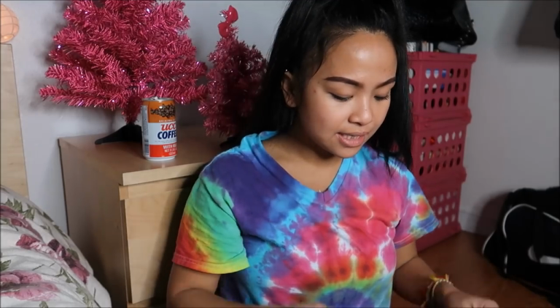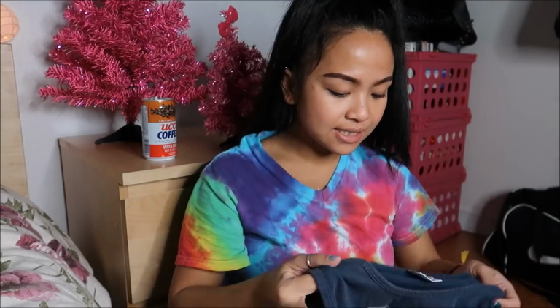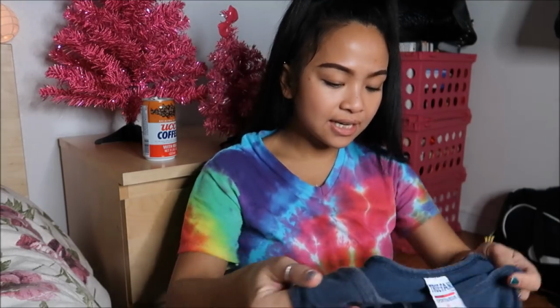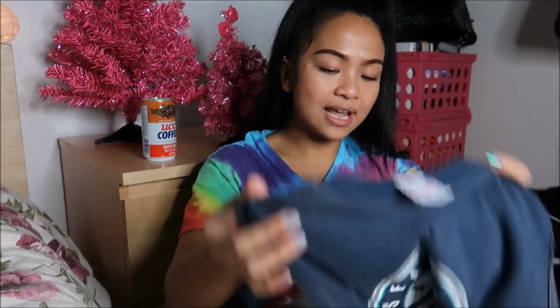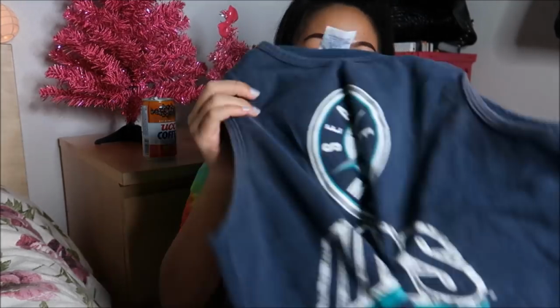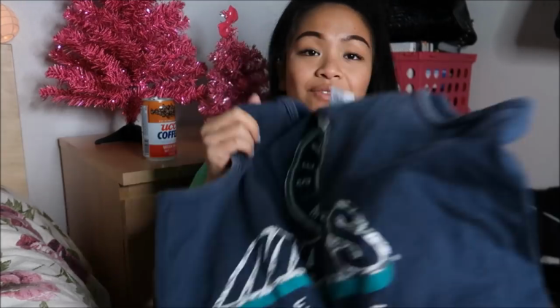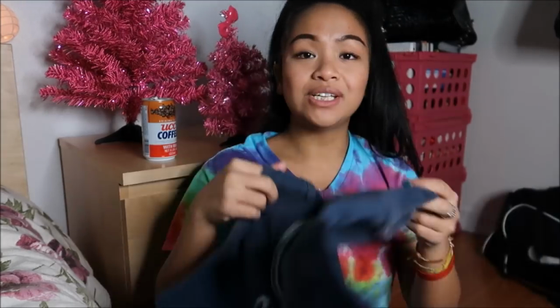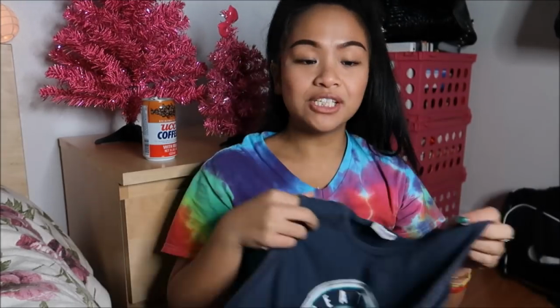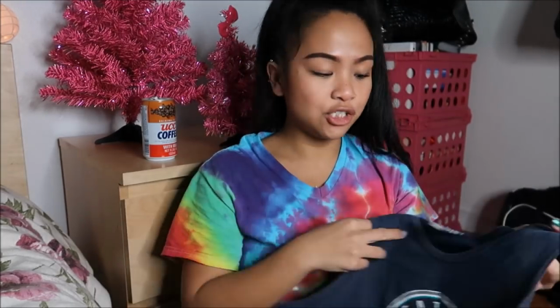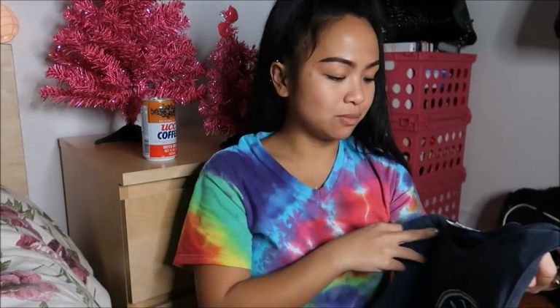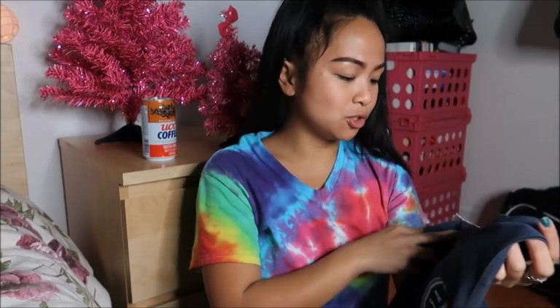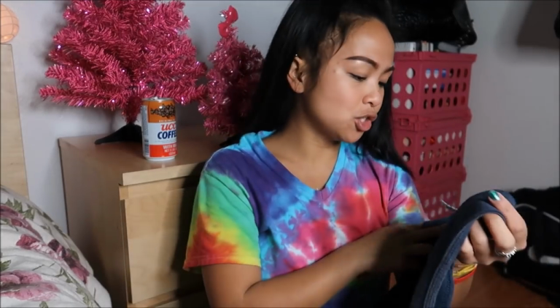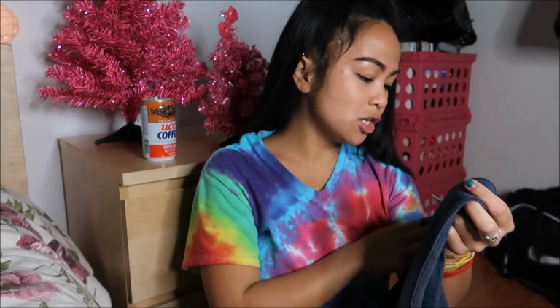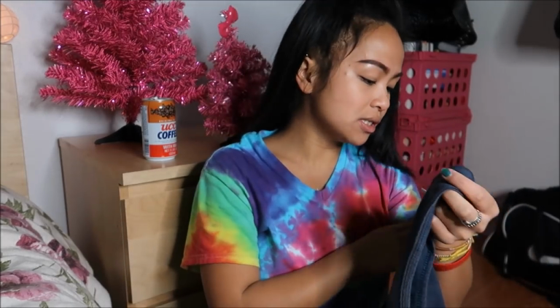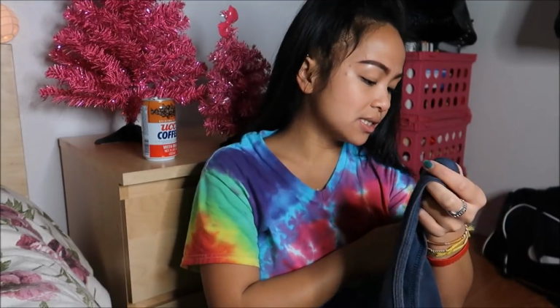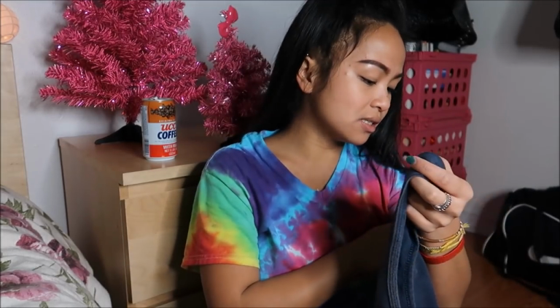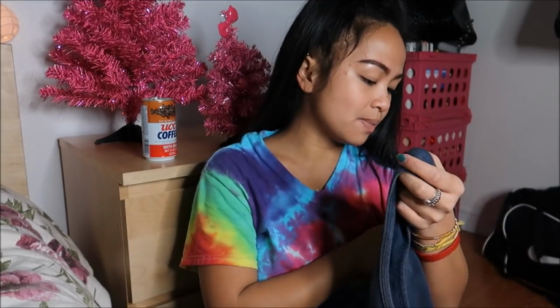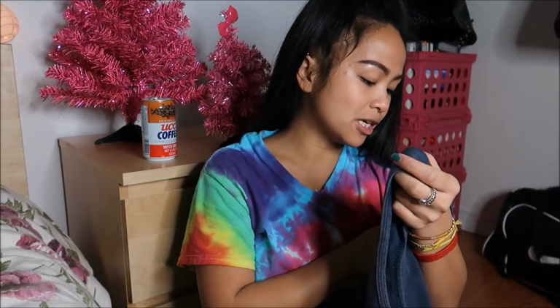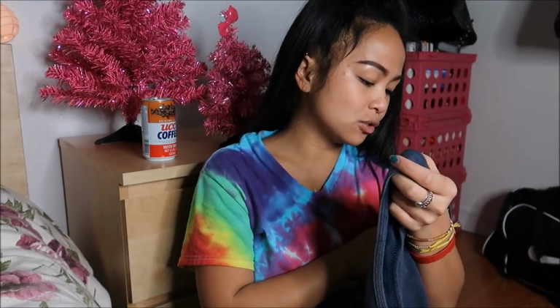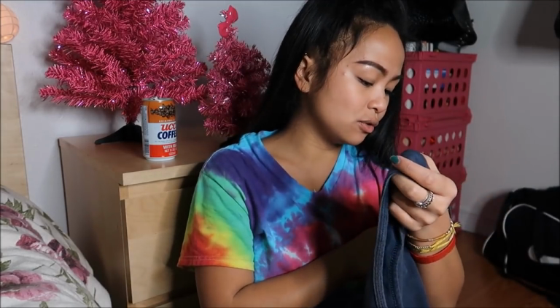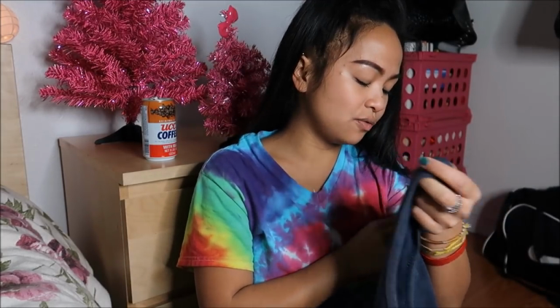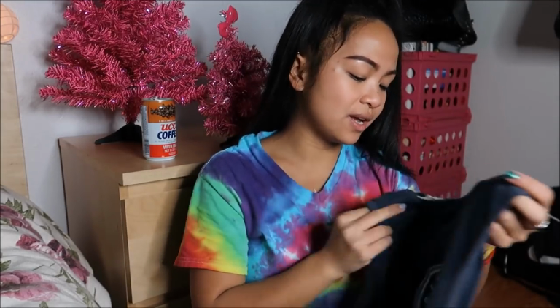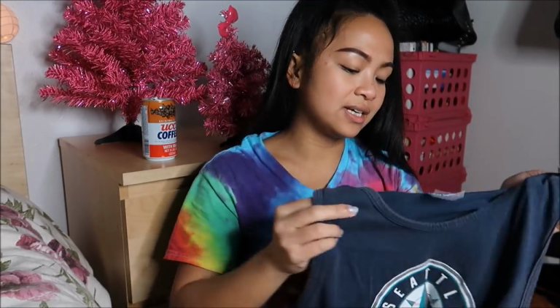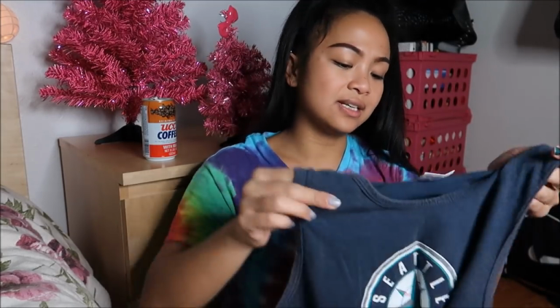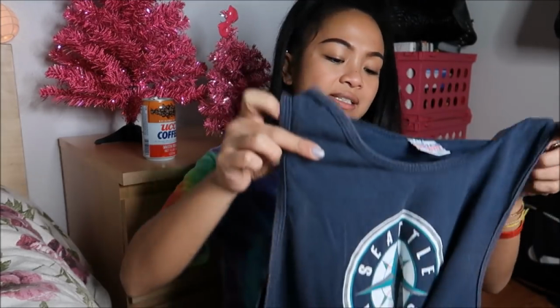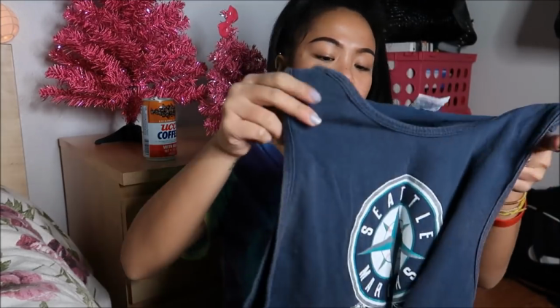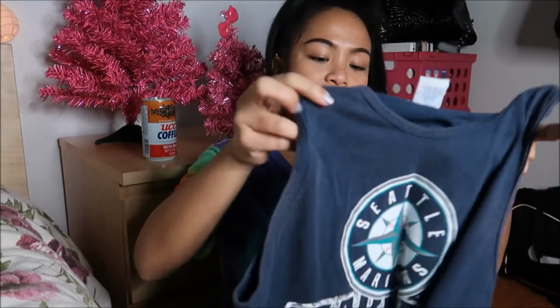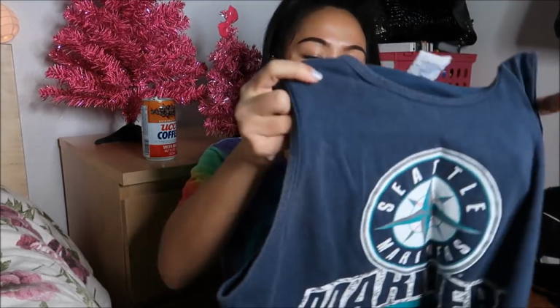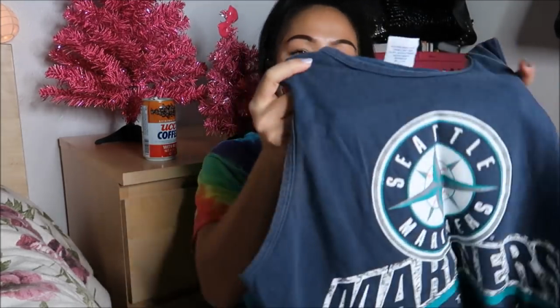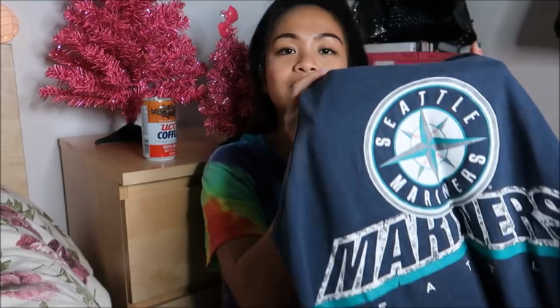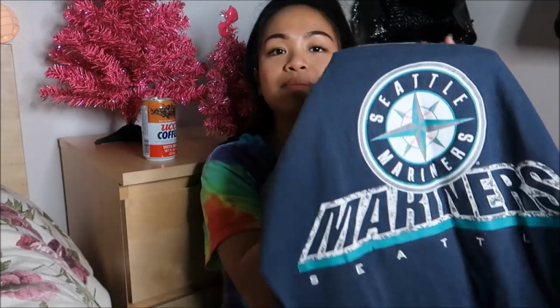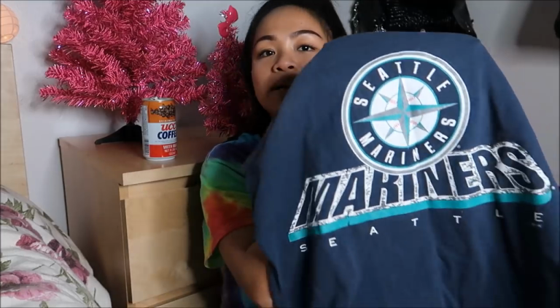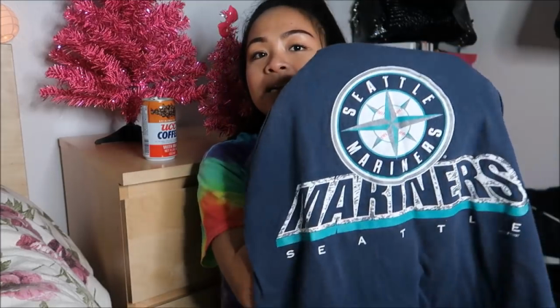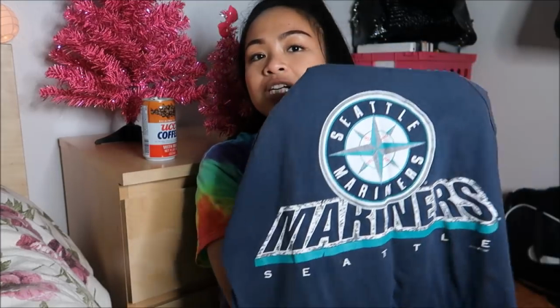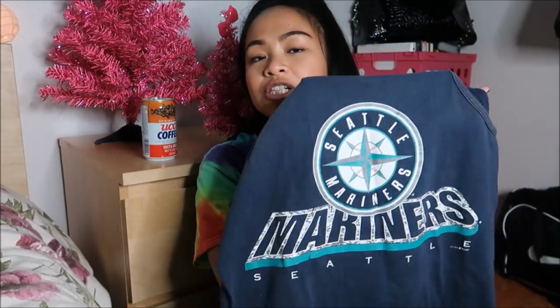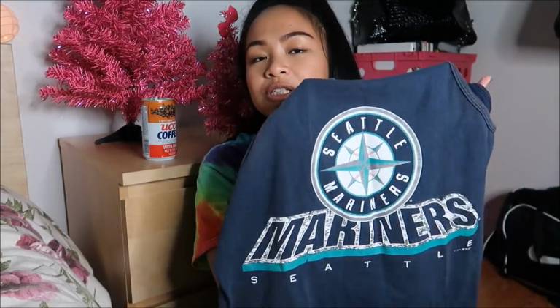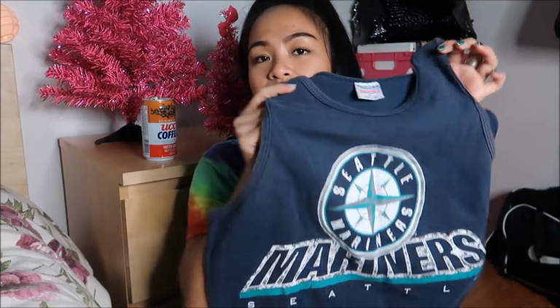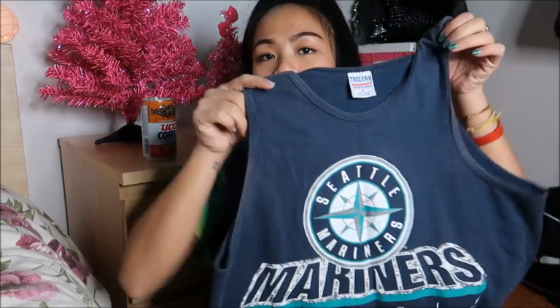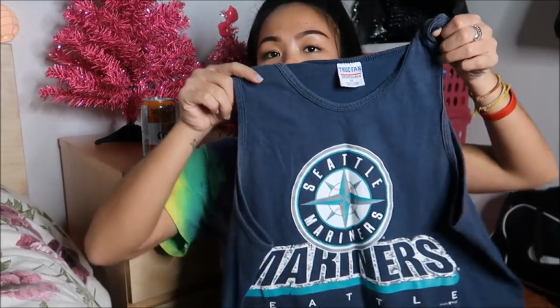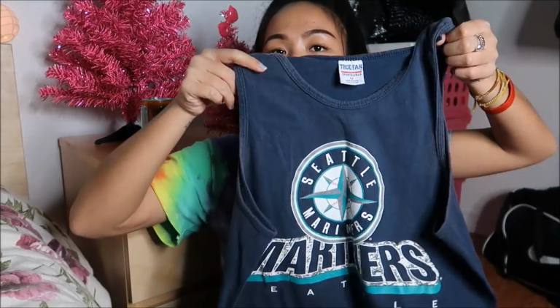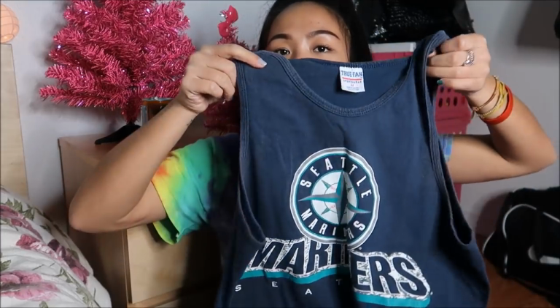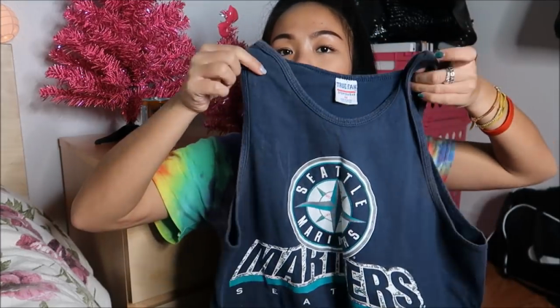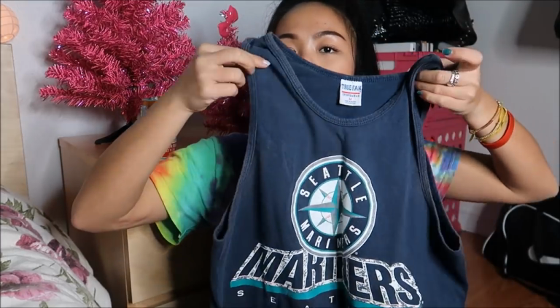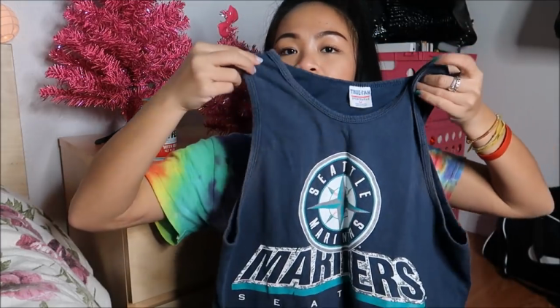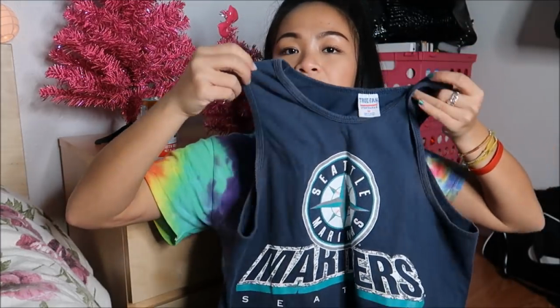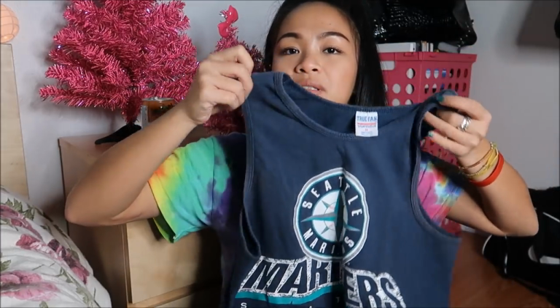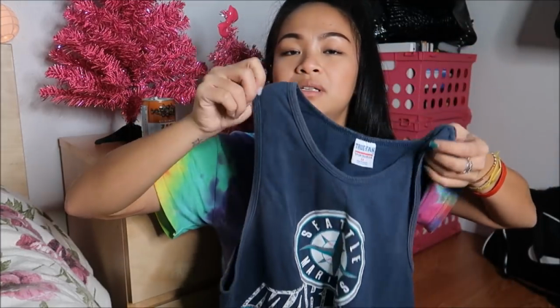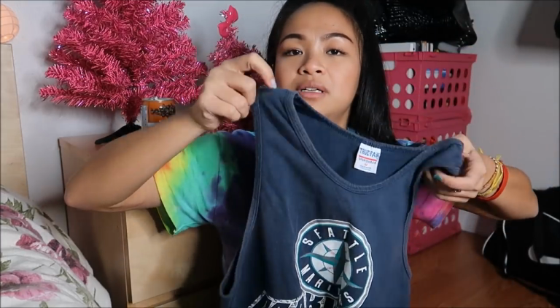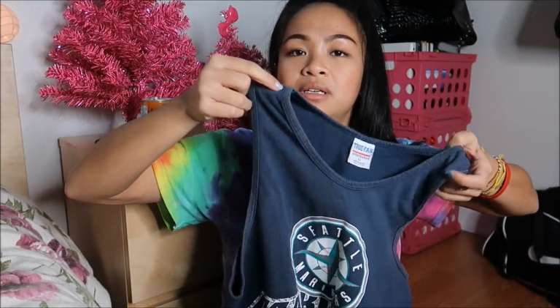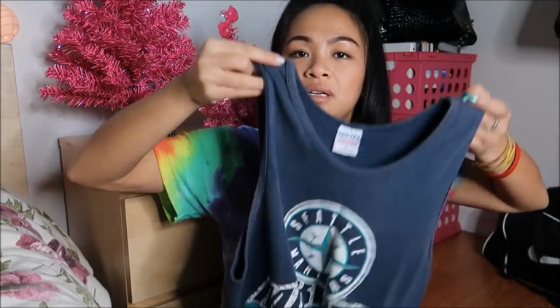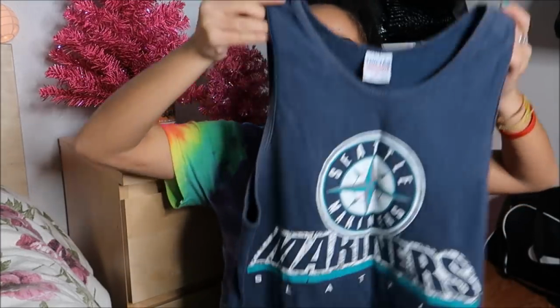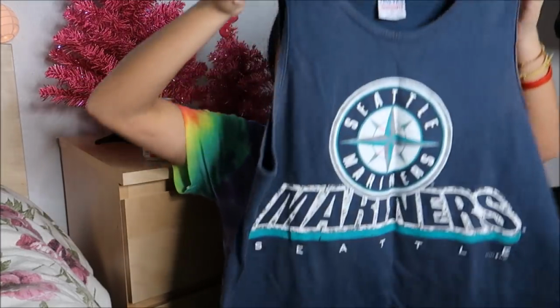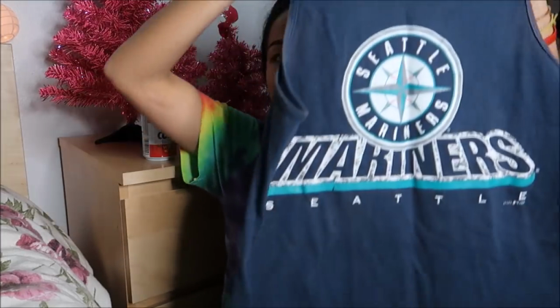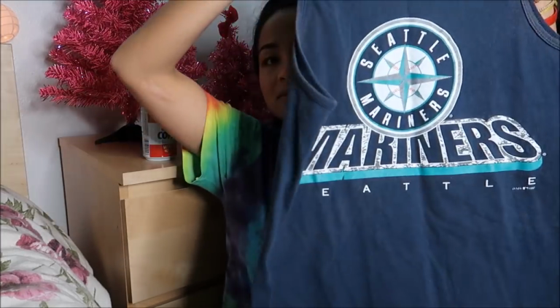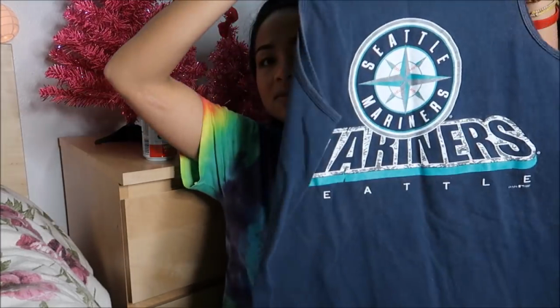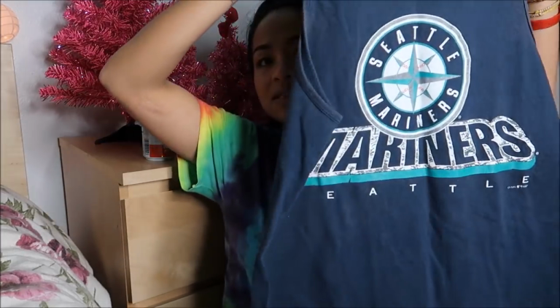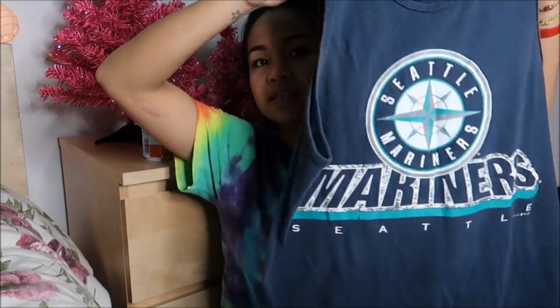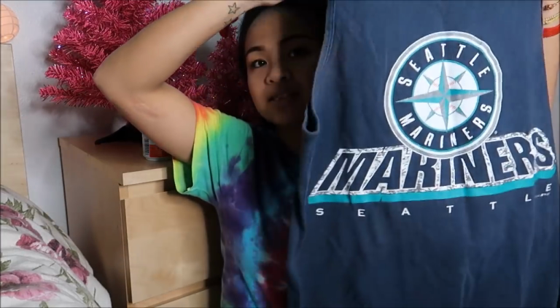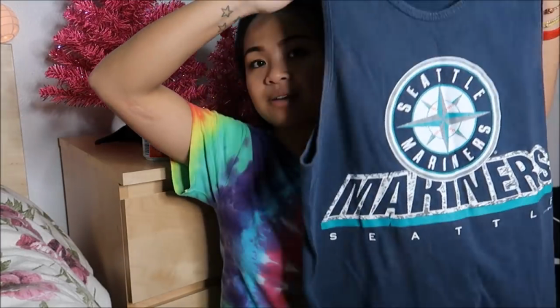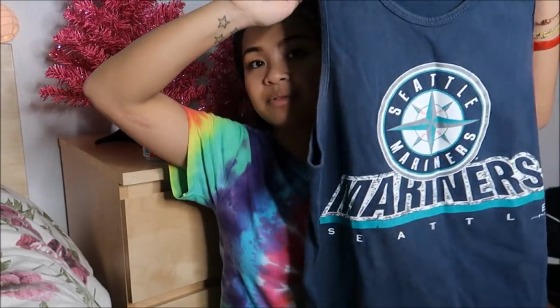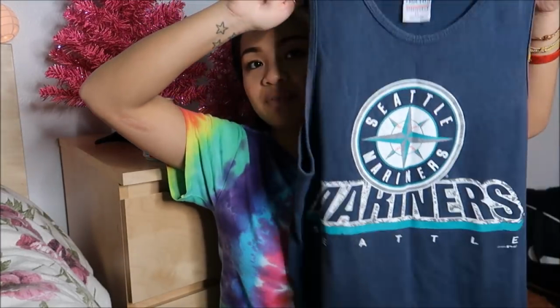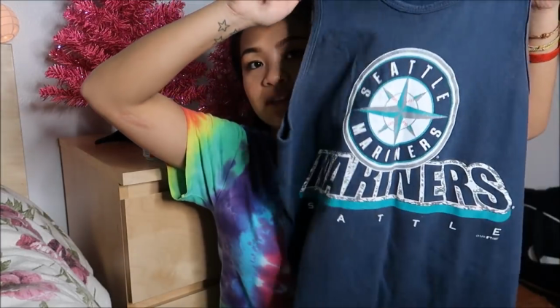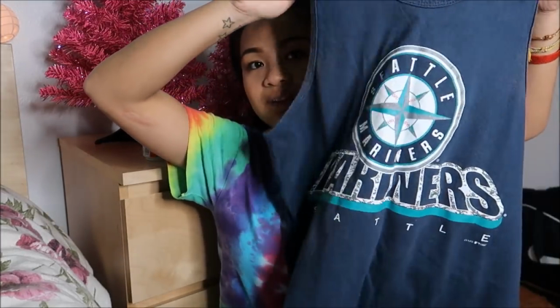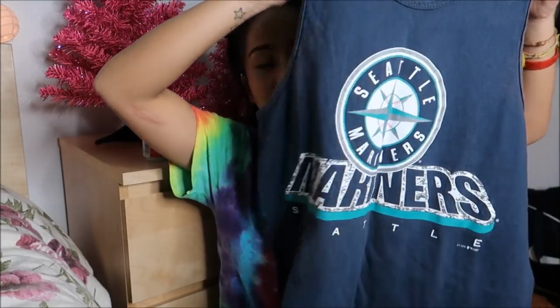The next thing I have is a gym shirt. This is by Trufan in a size medium — just a Mariners muscle tee type of thing.